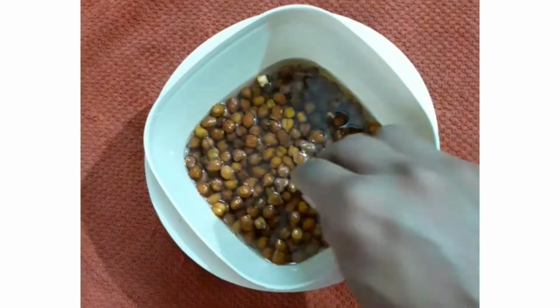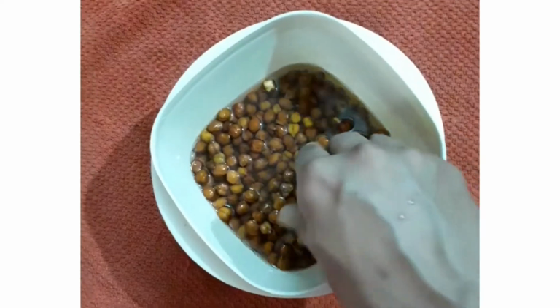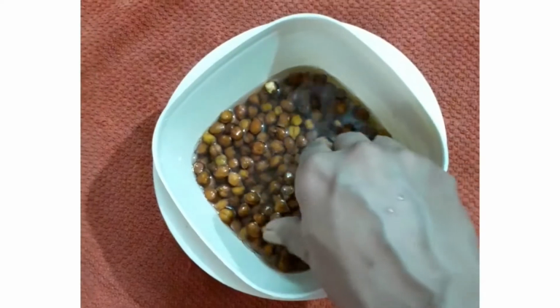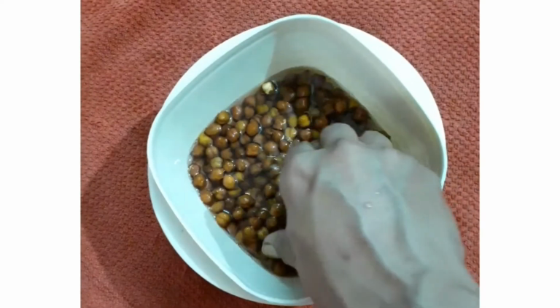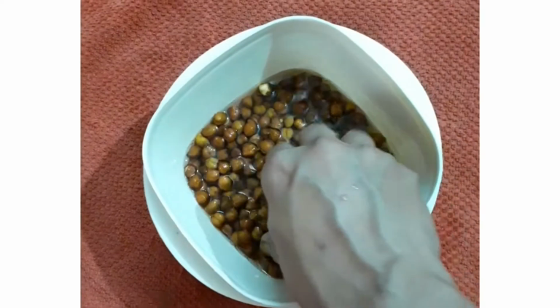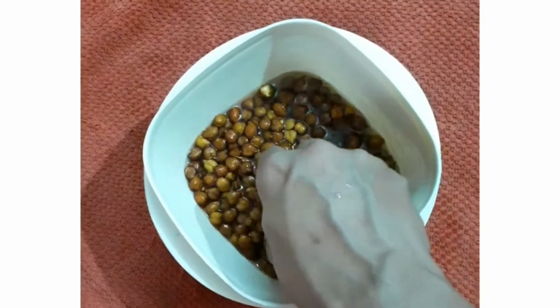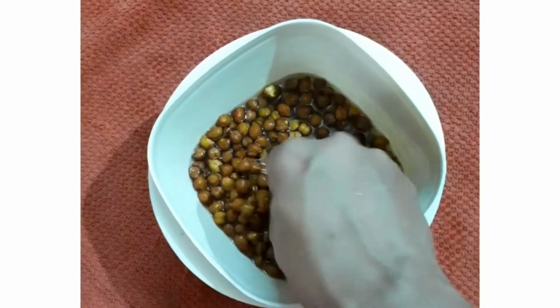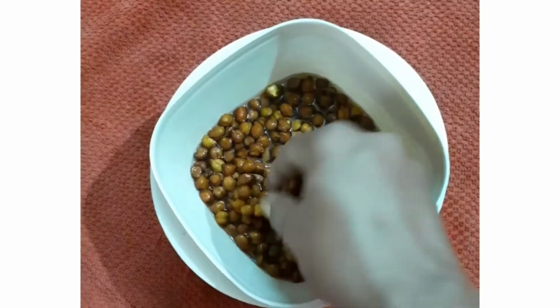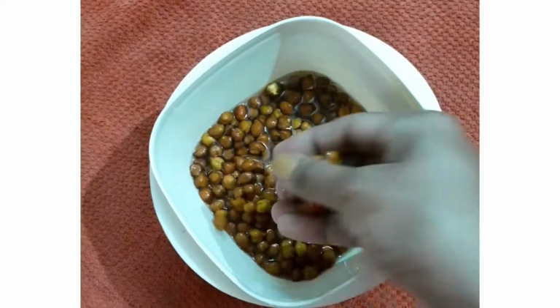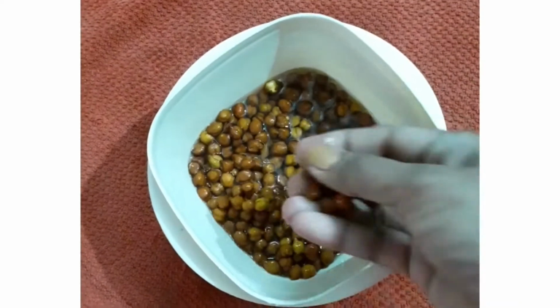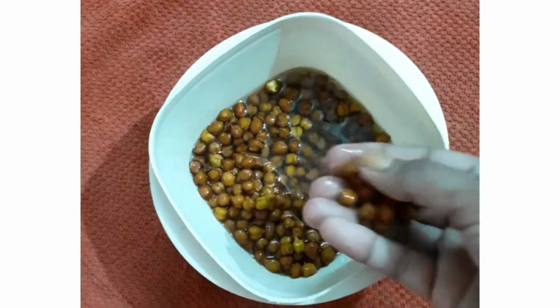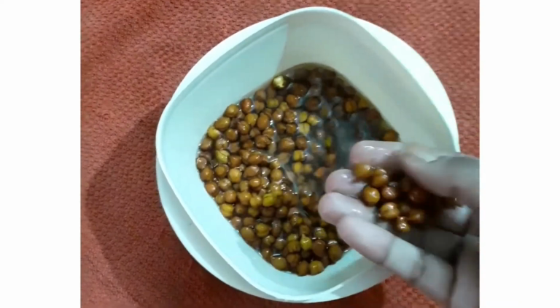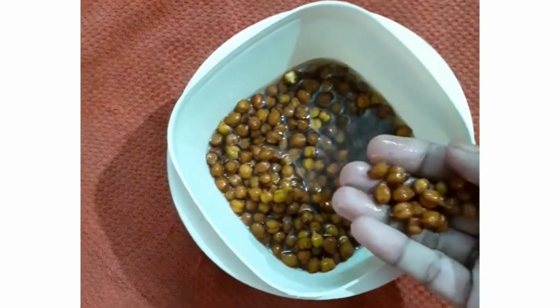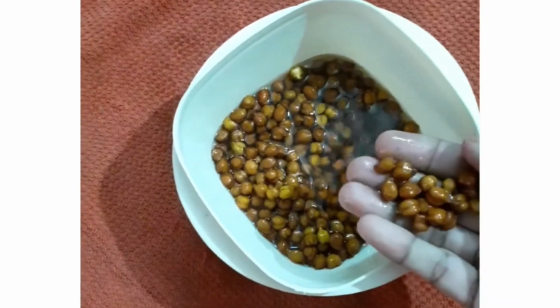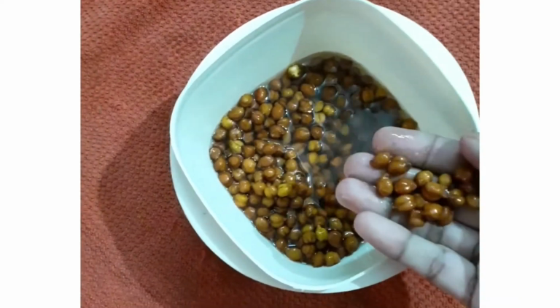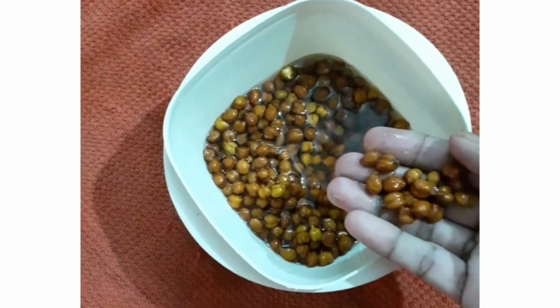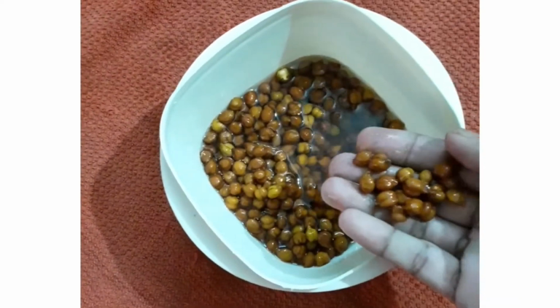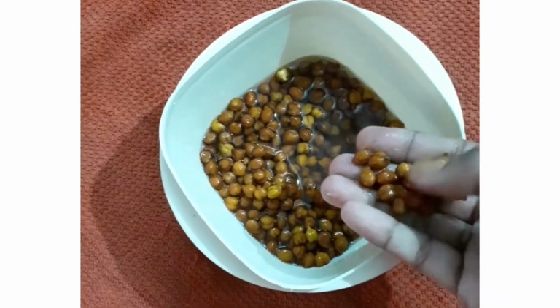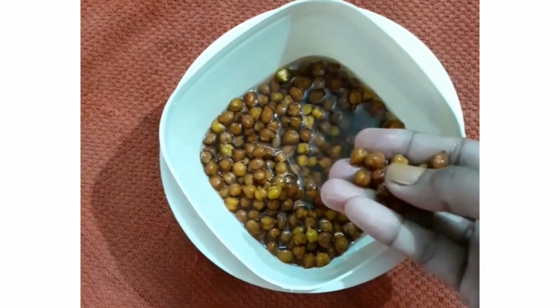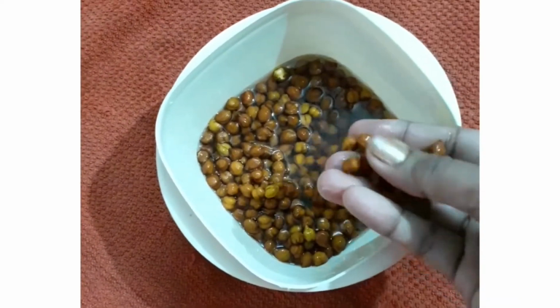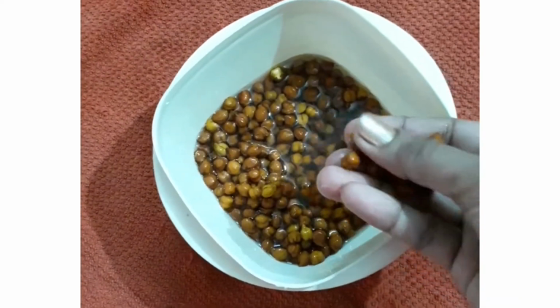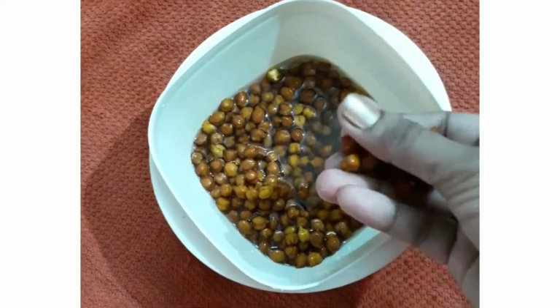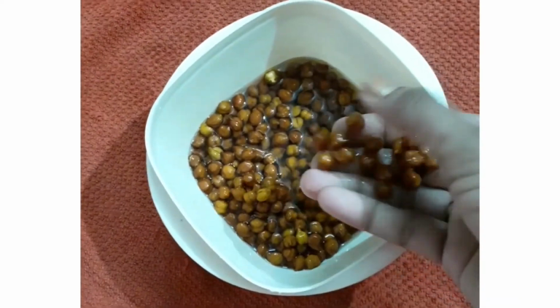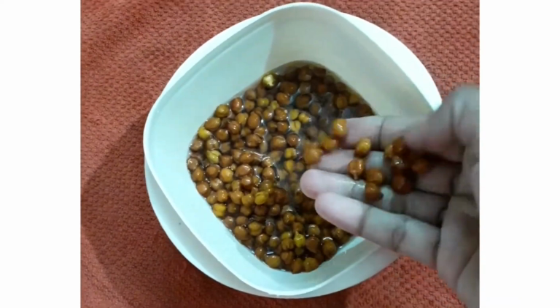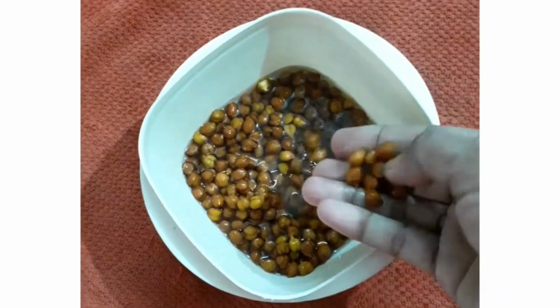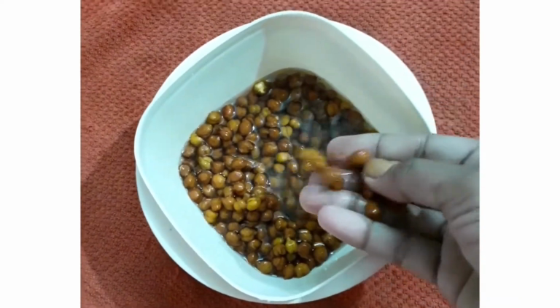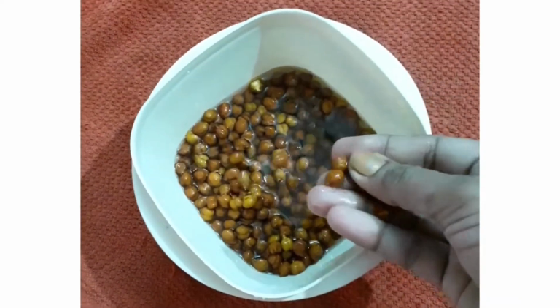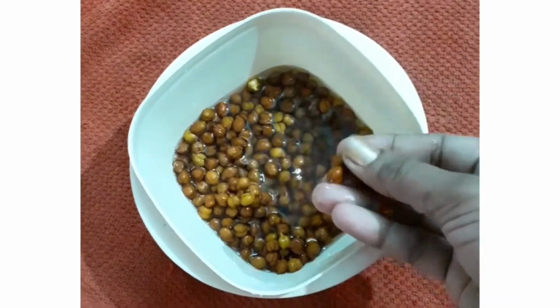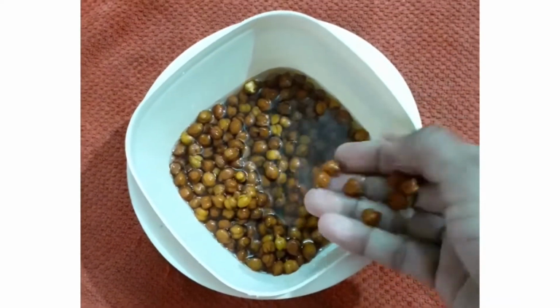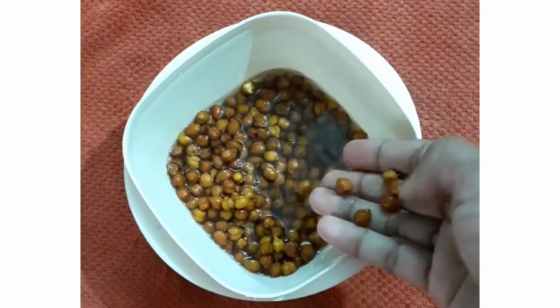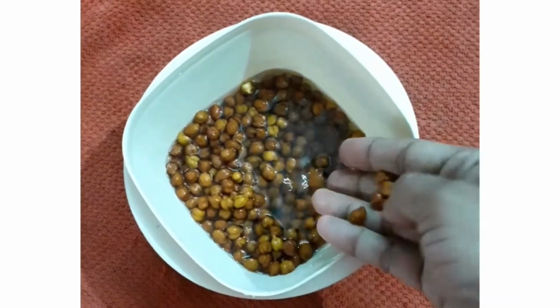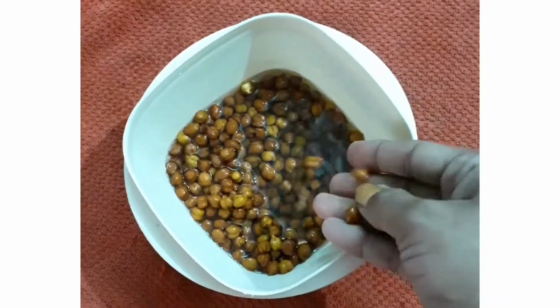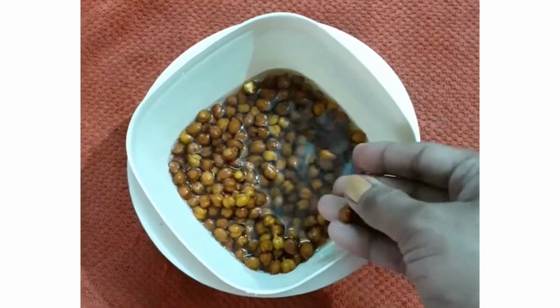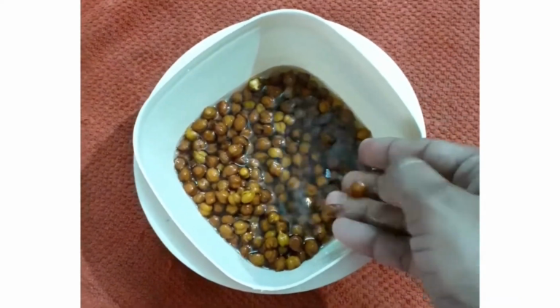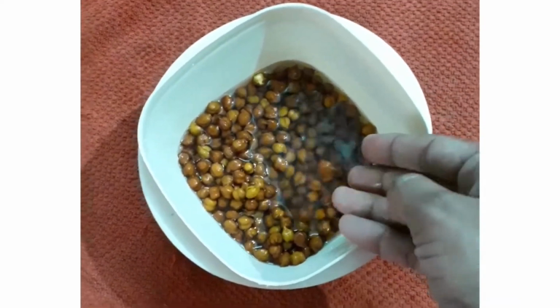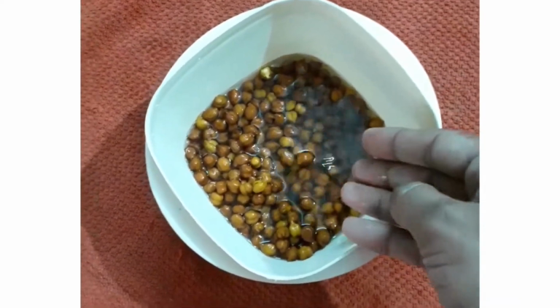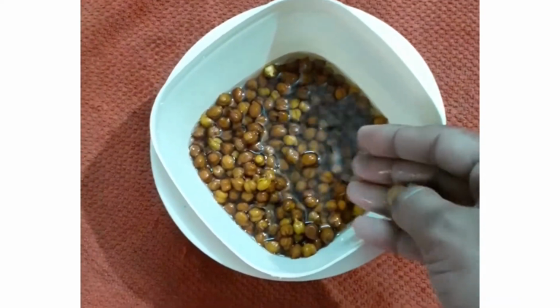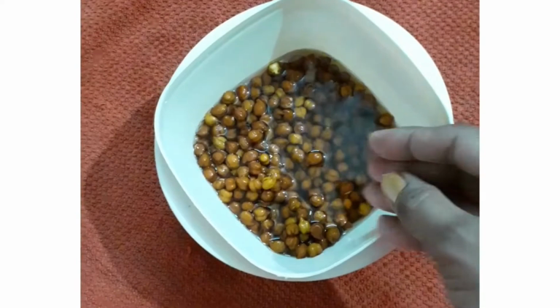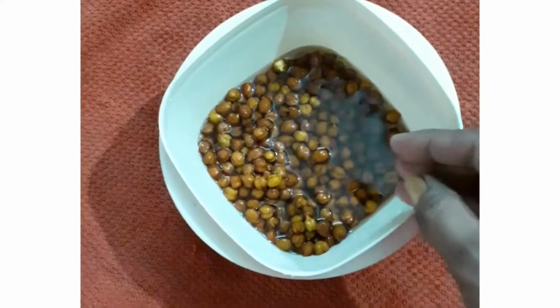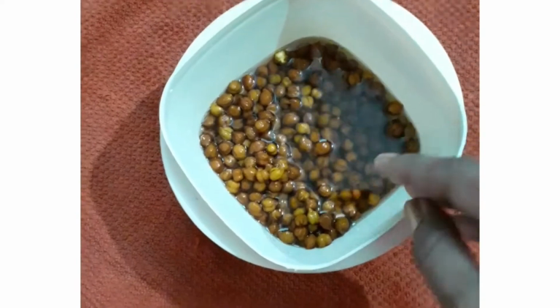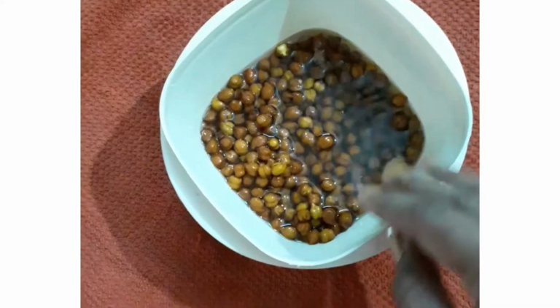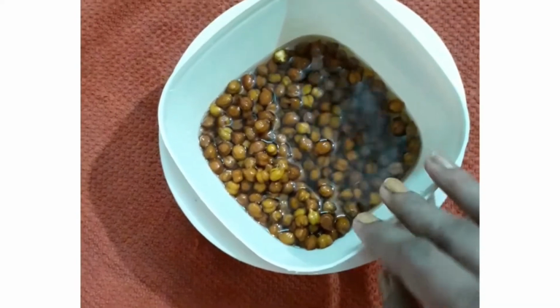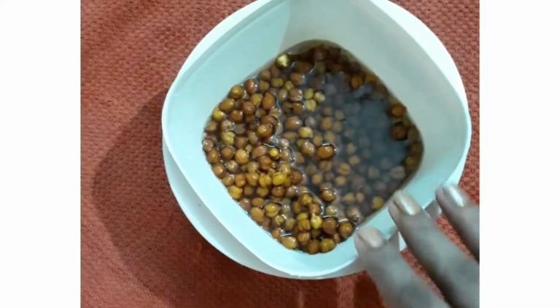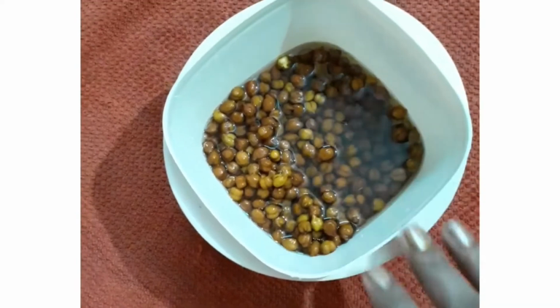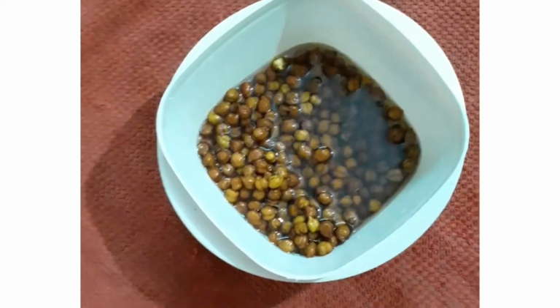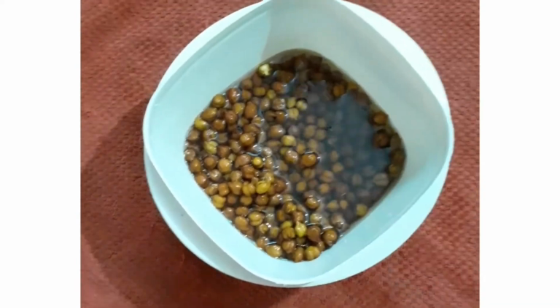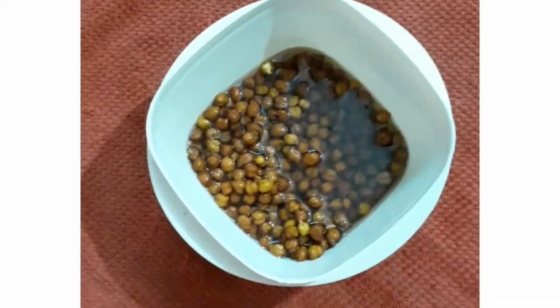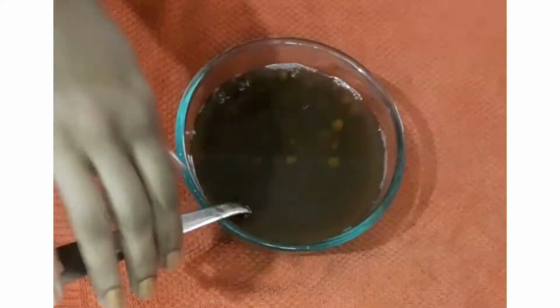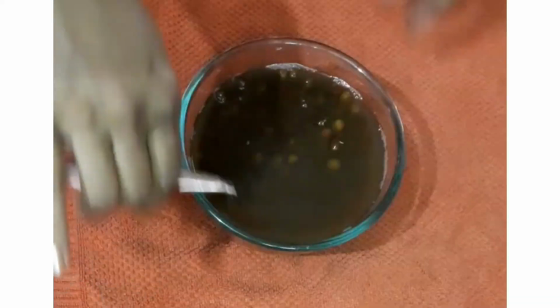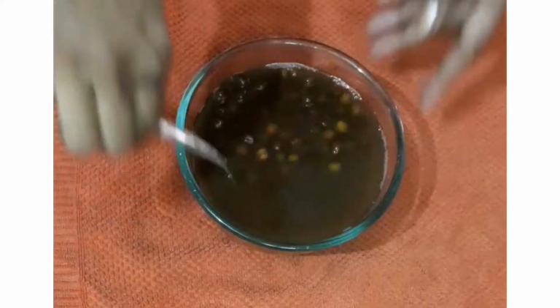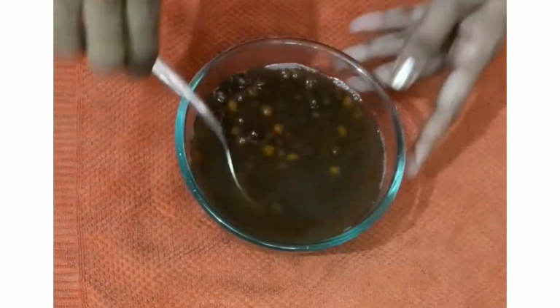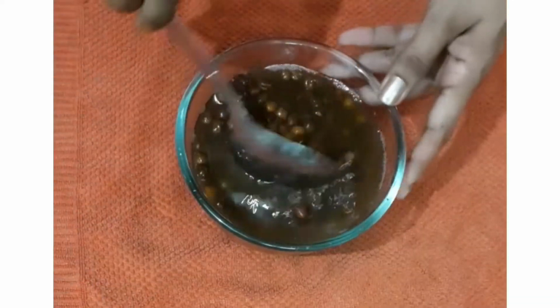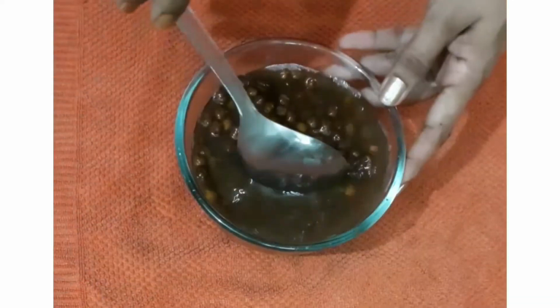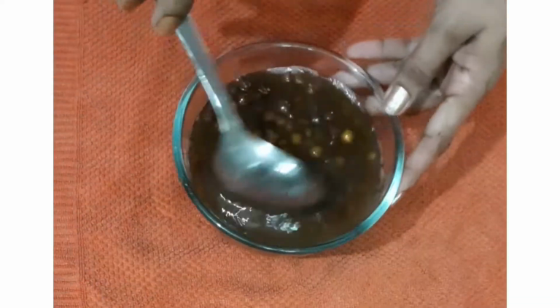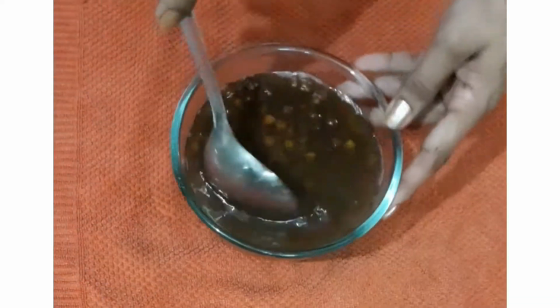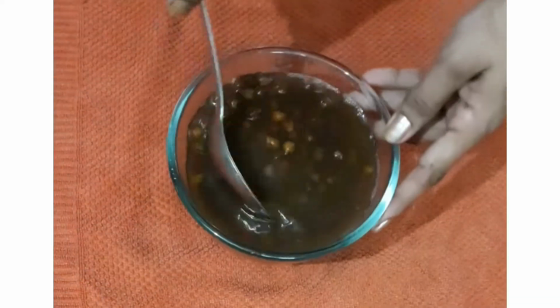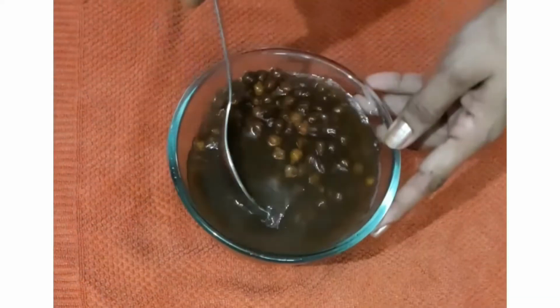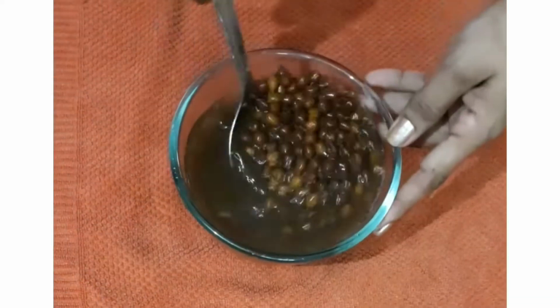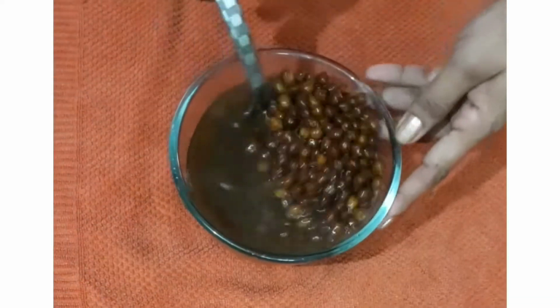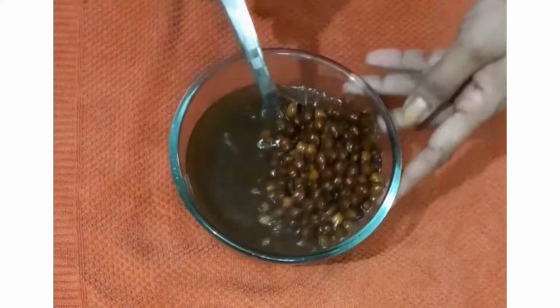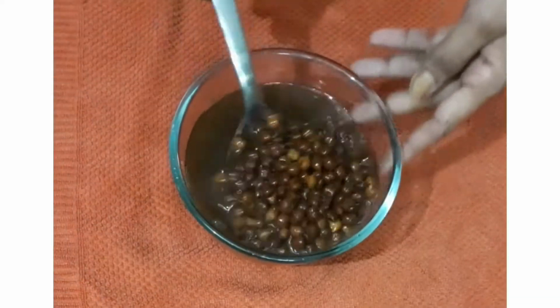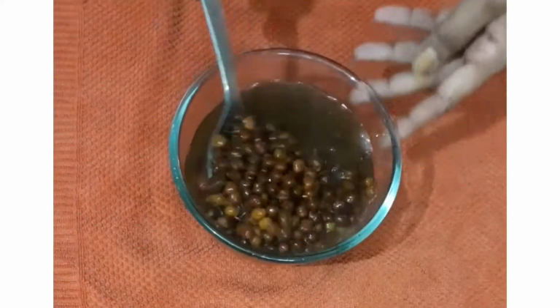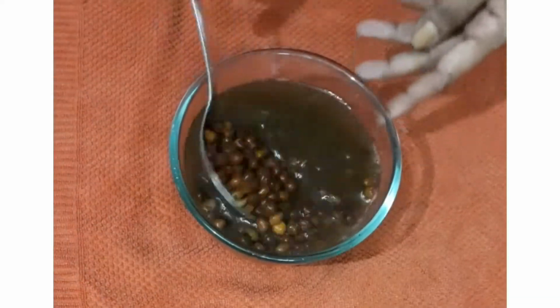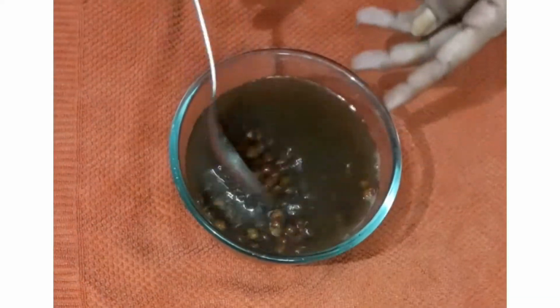Soak the chanas overnight. These are 1 cup chanas — I have soaked them overnight. Then boil these chanas with salt.